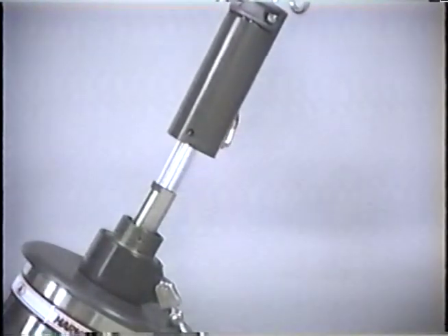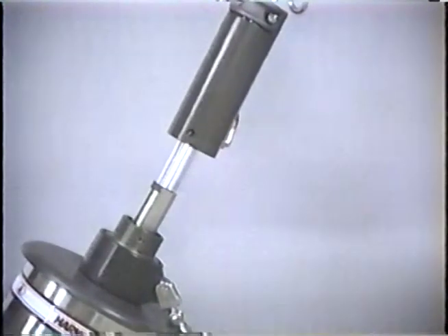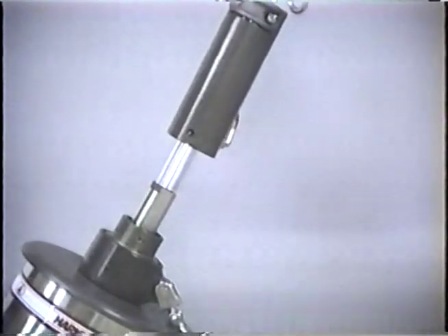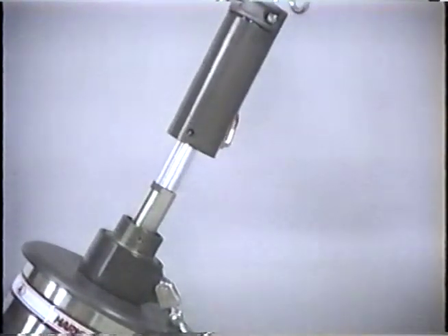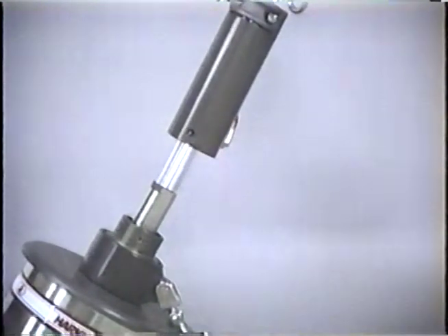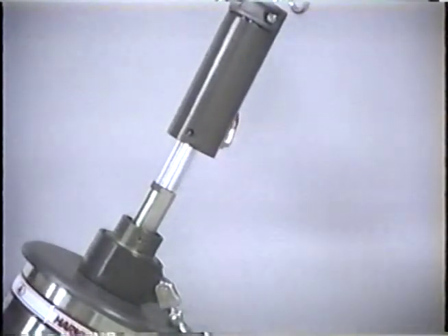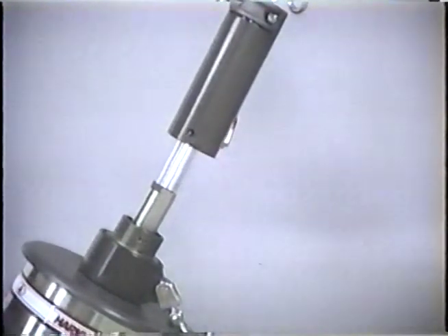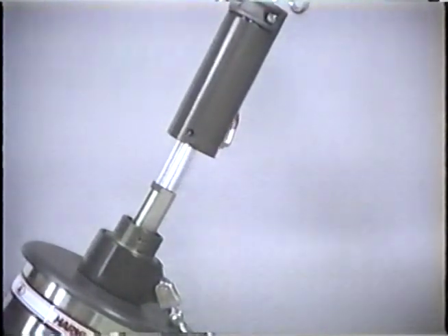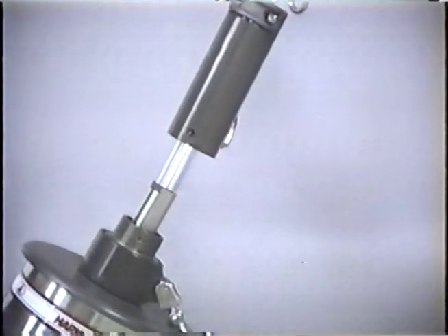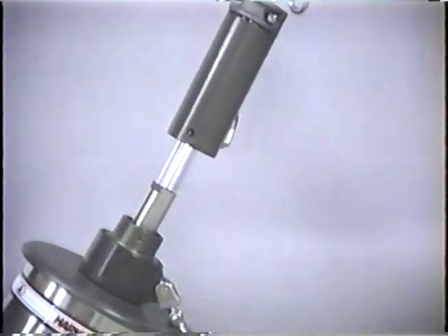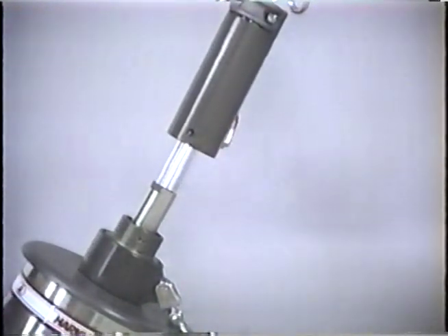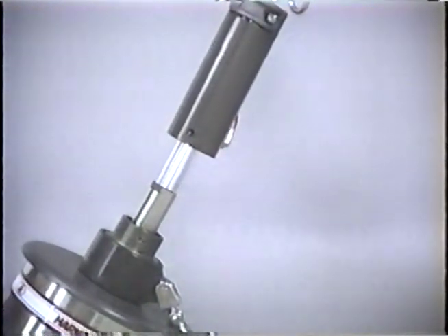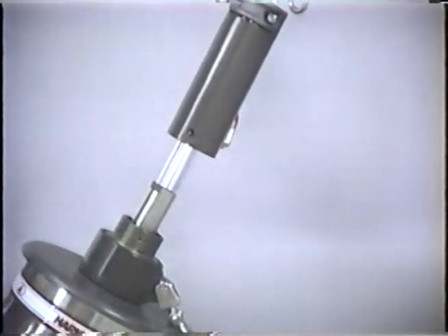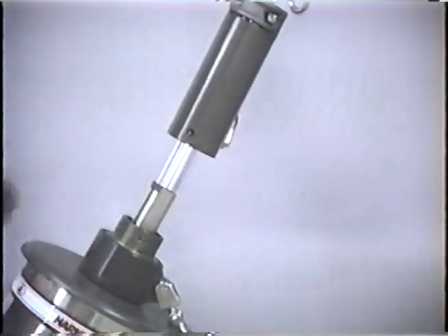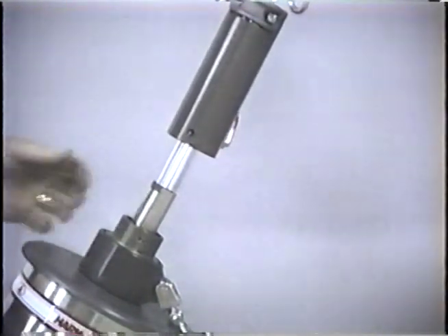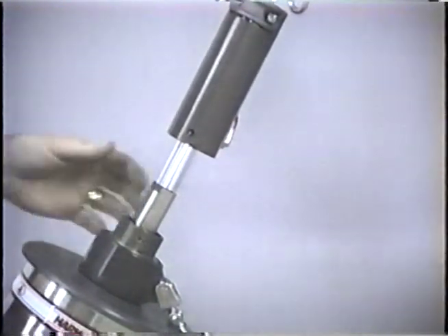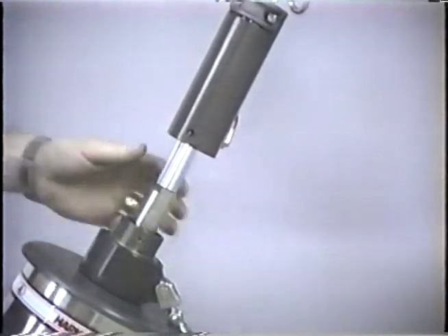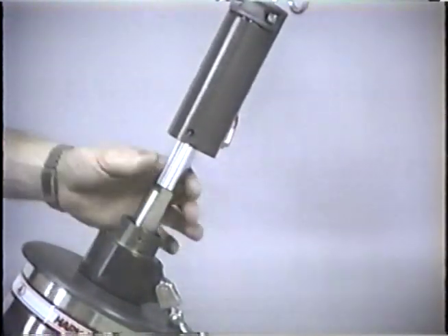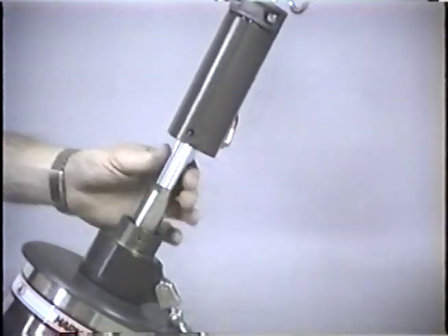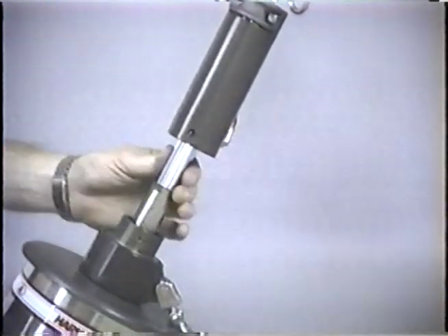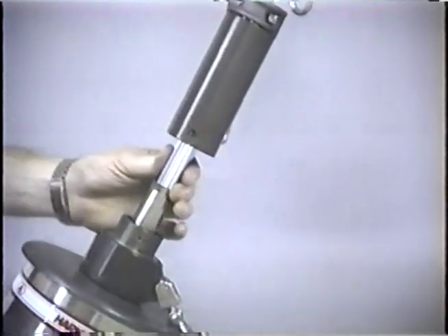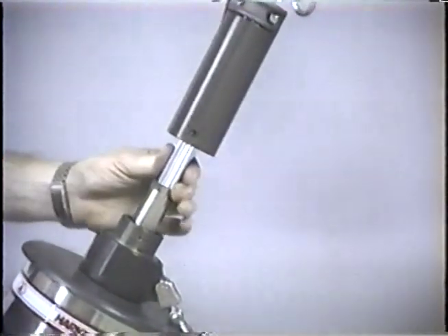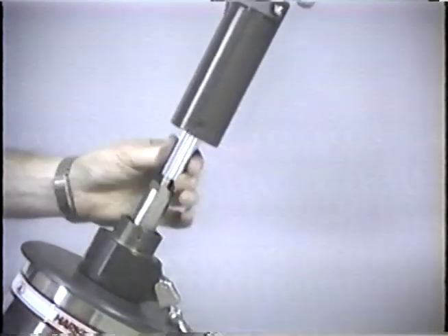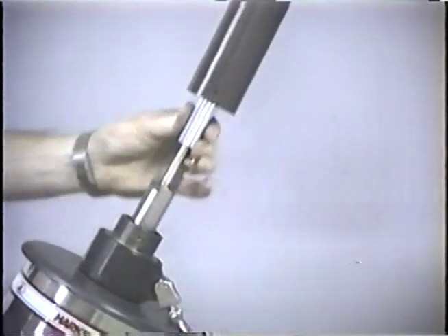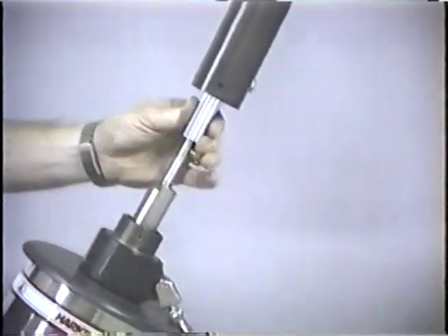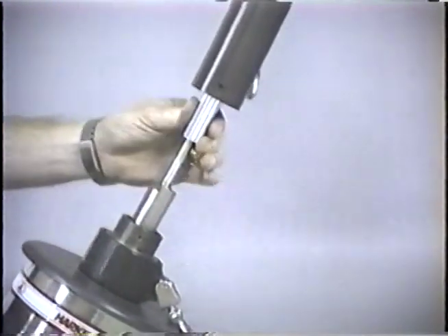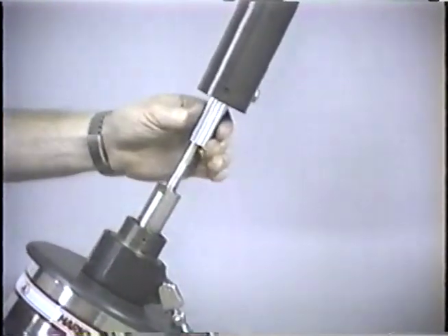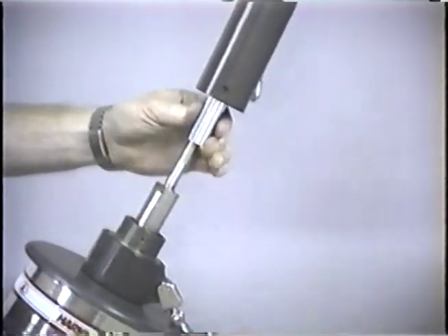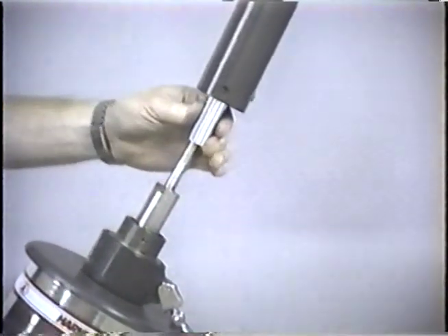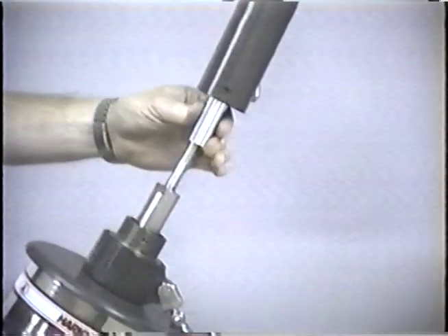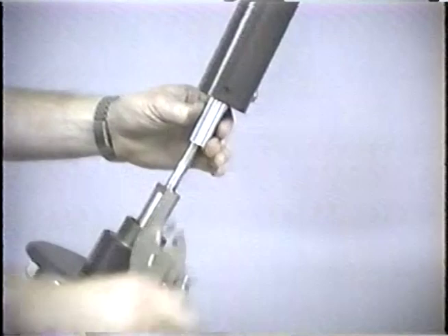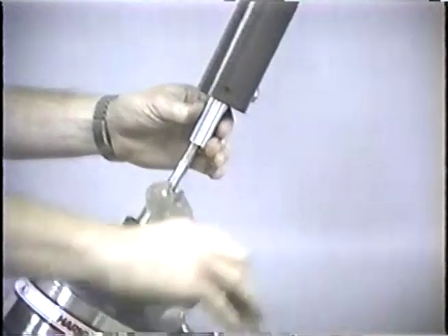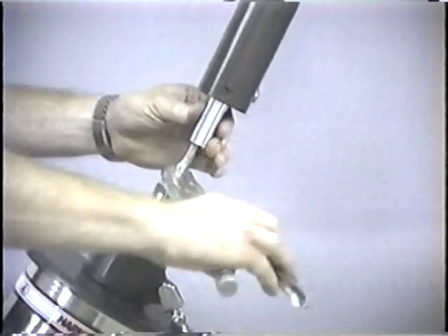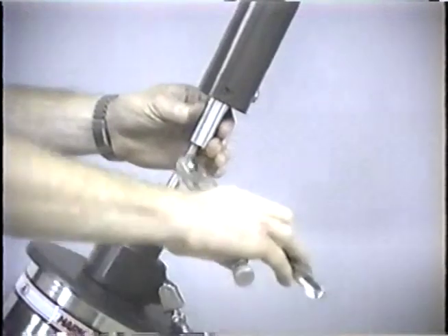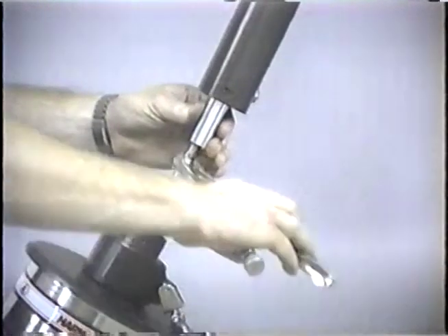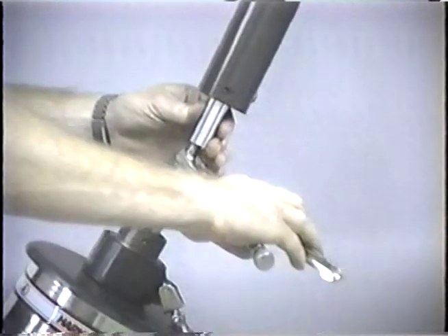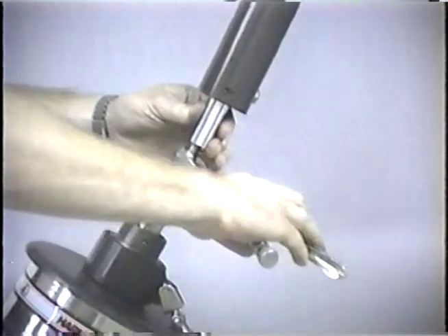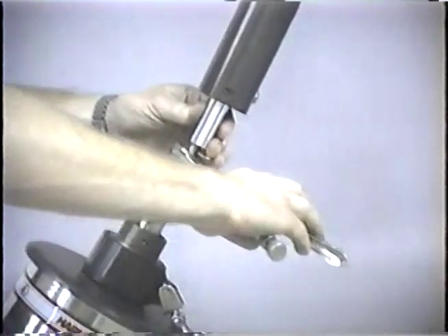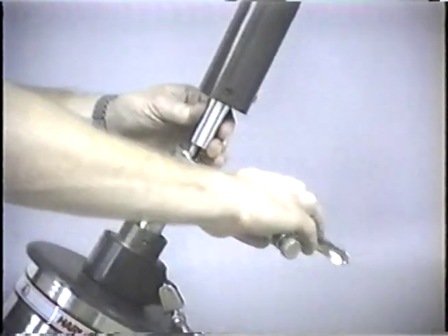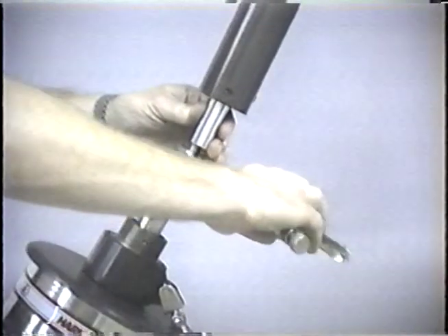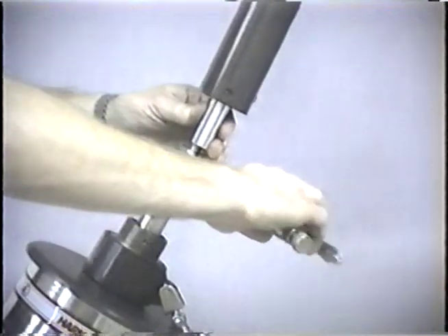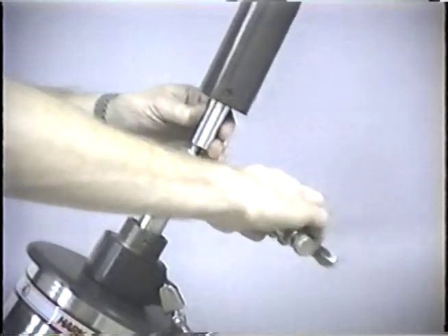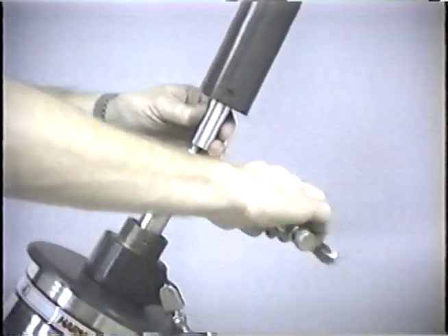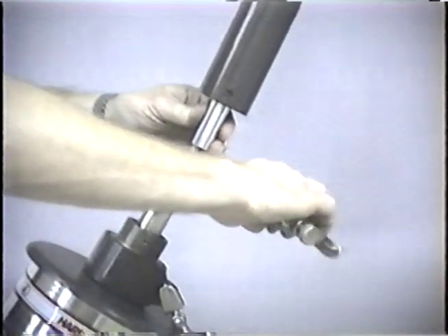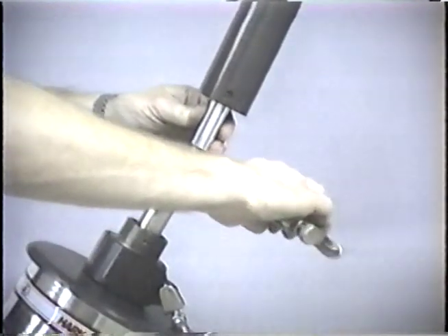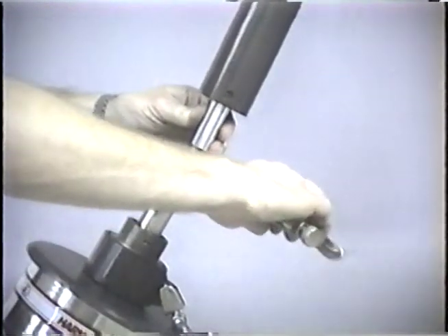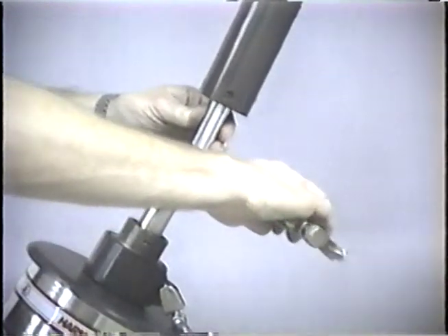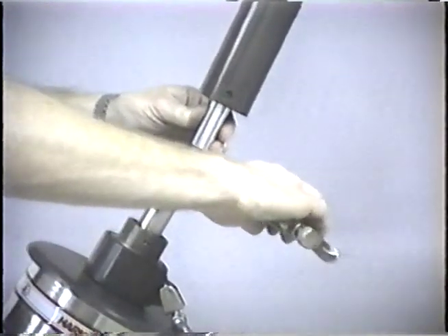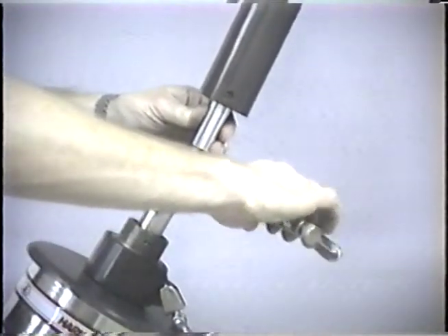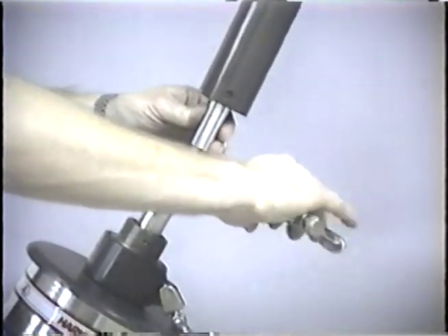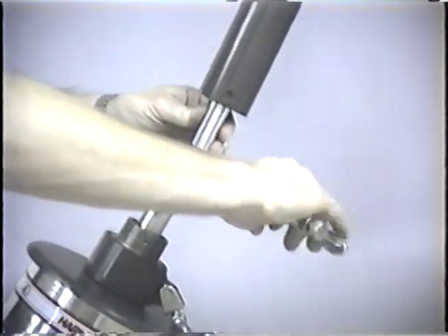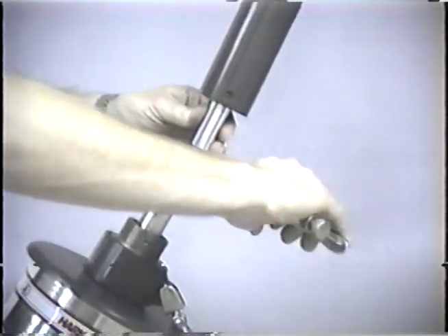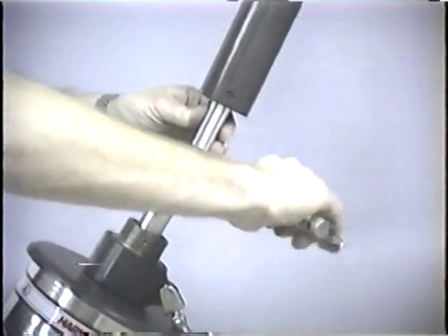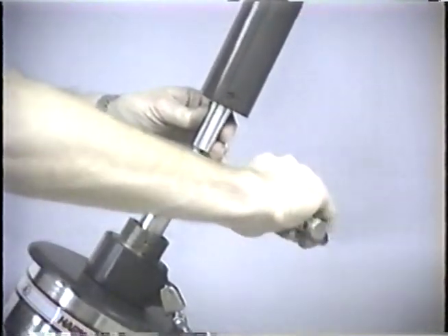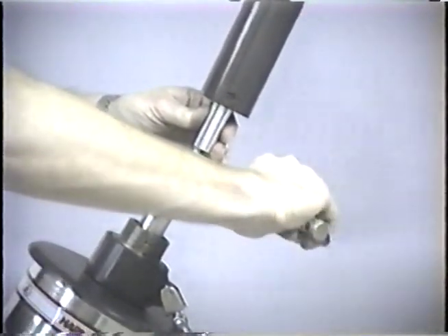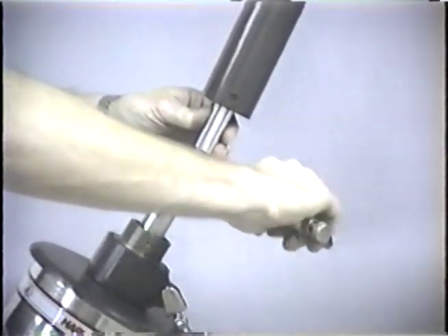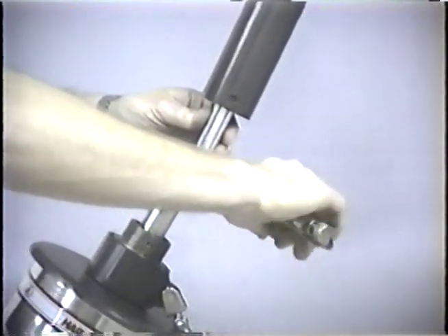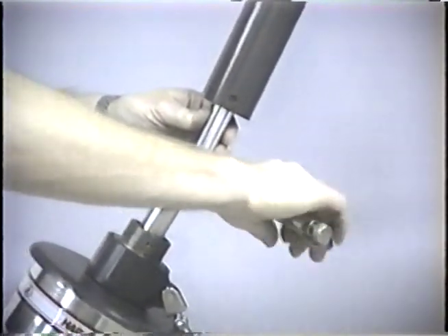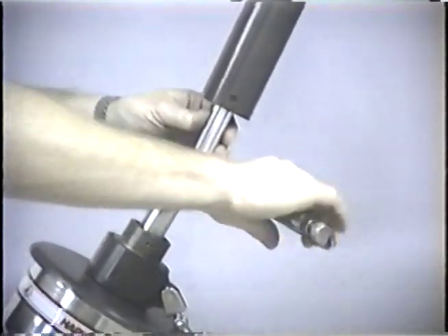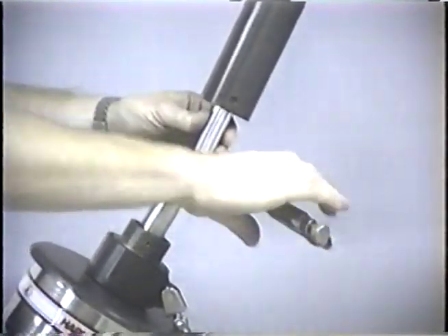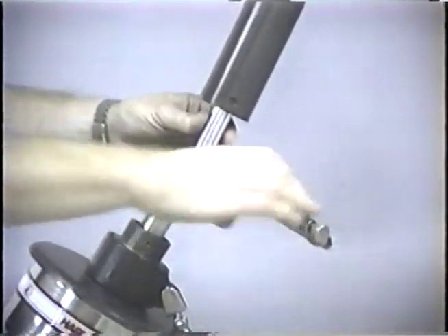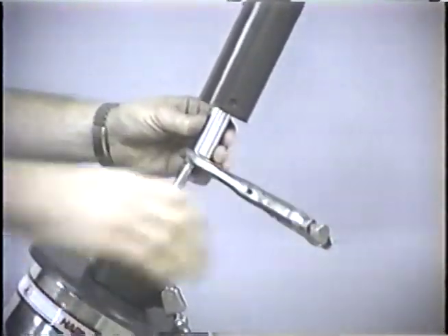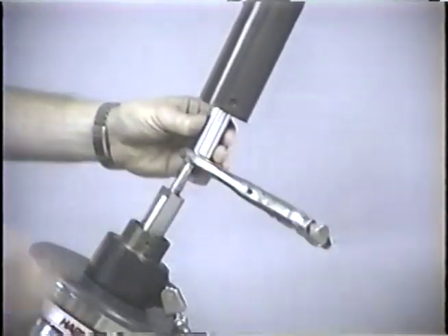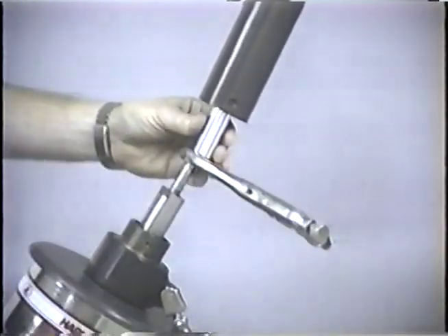Lift the foils as high as they will go and lock in place by clamping a vice grip pliers on the stay just below the foils.